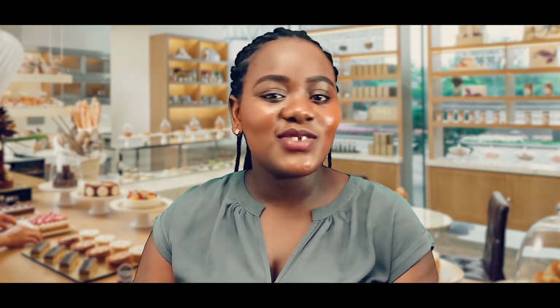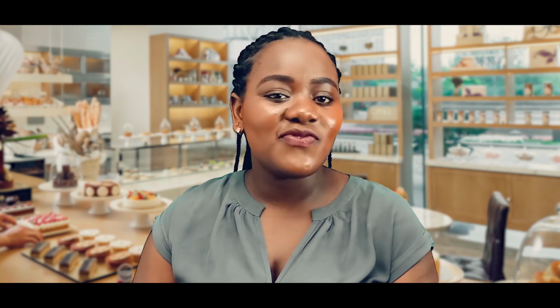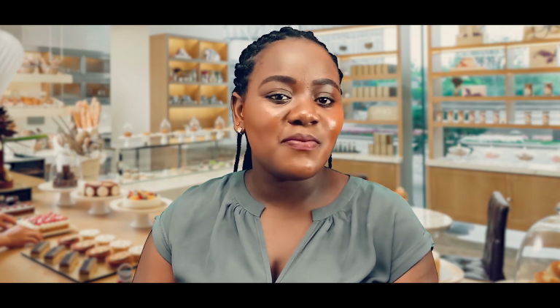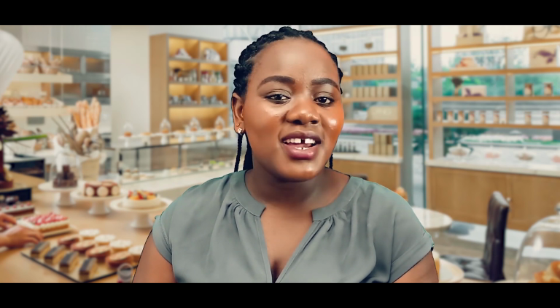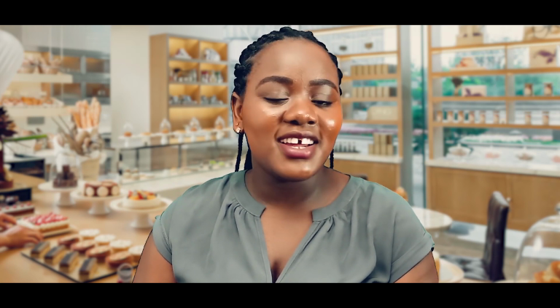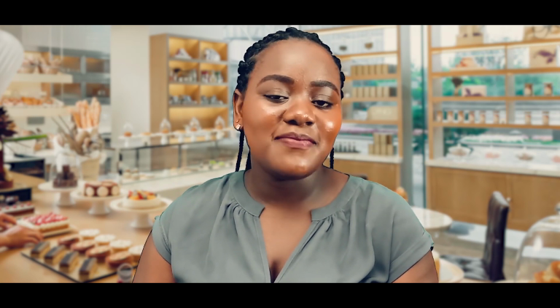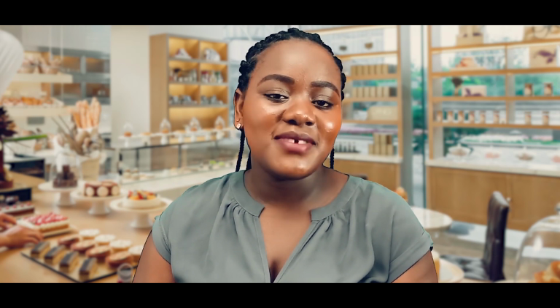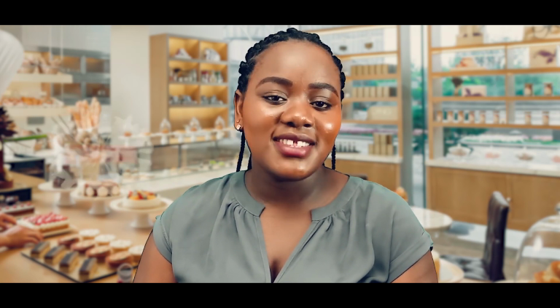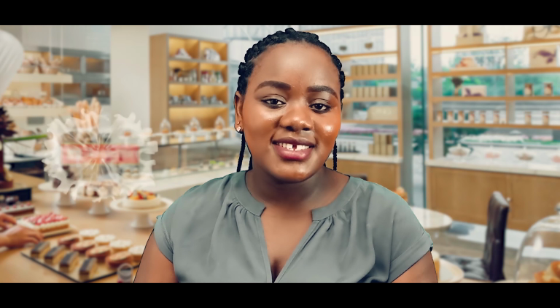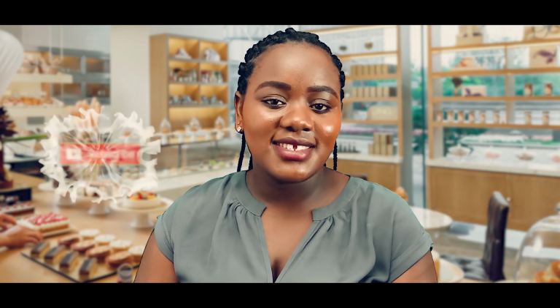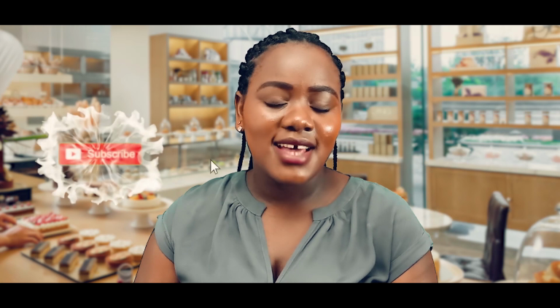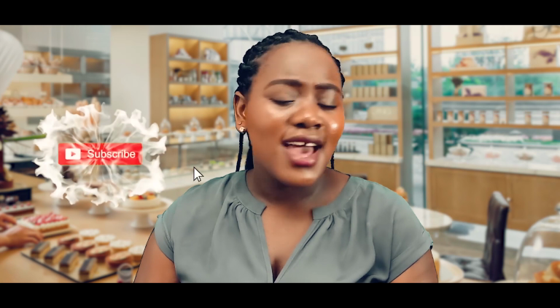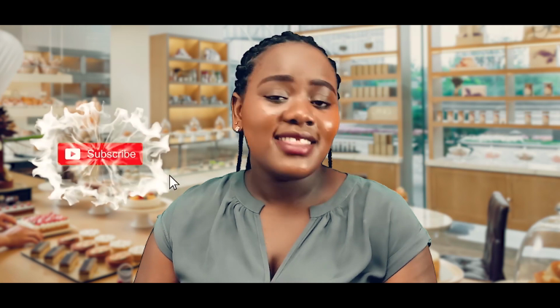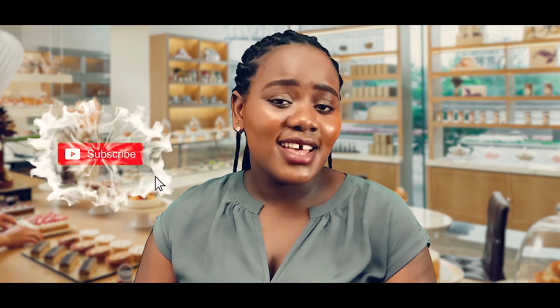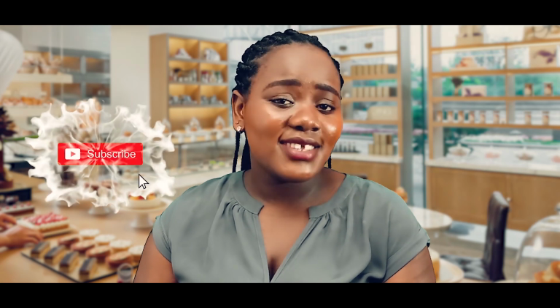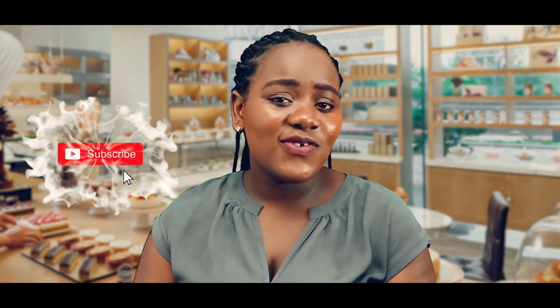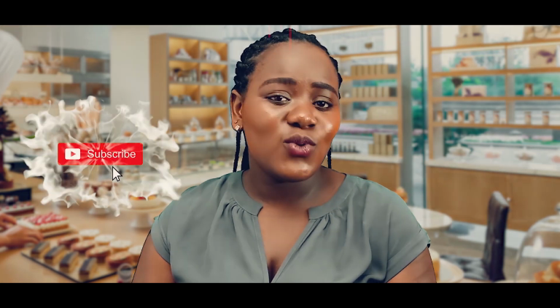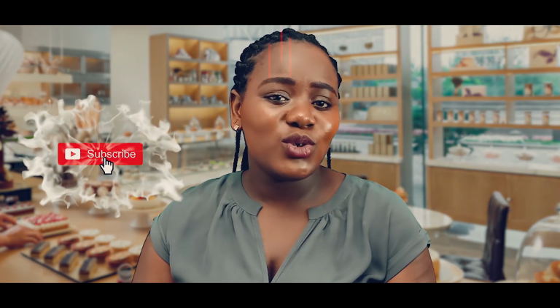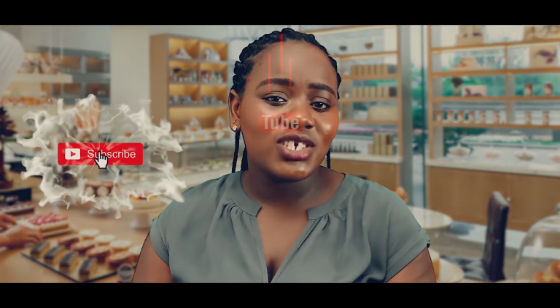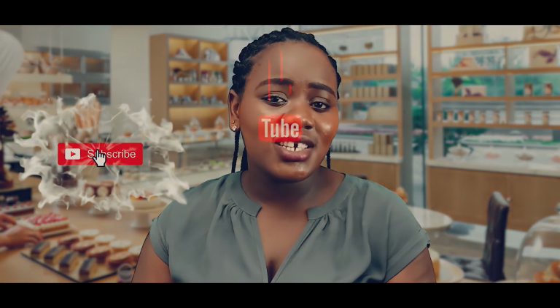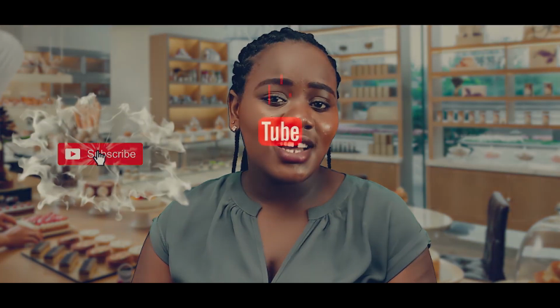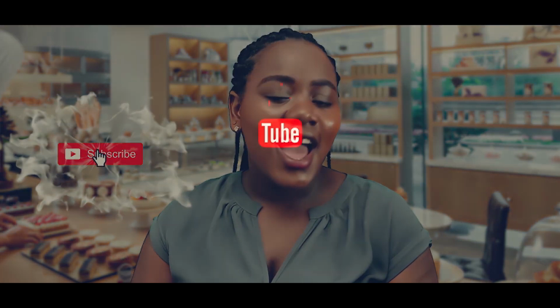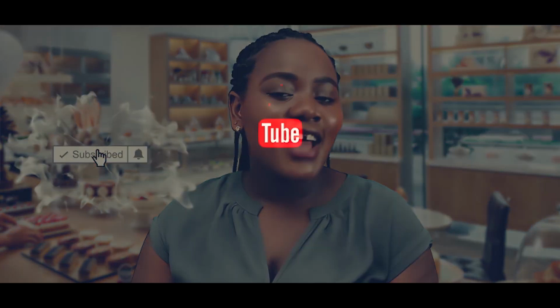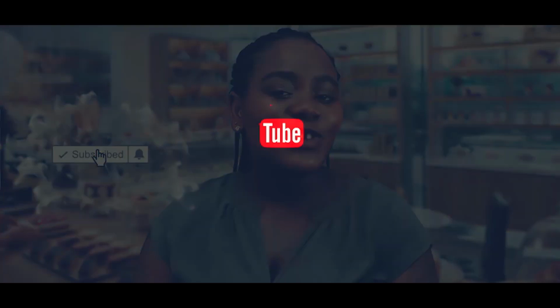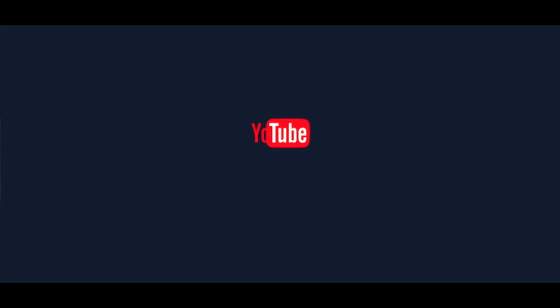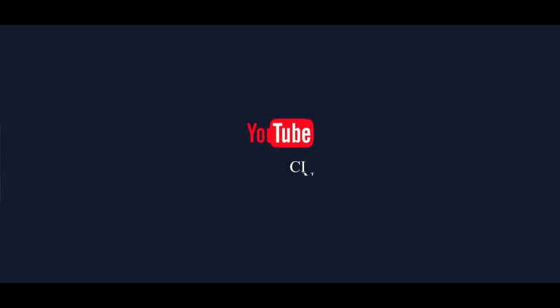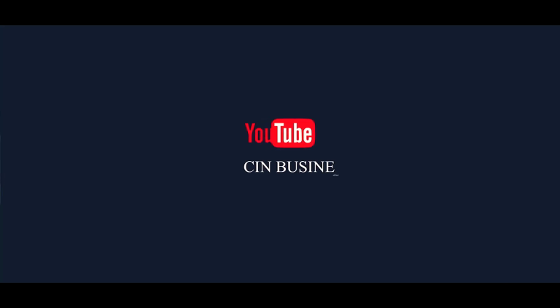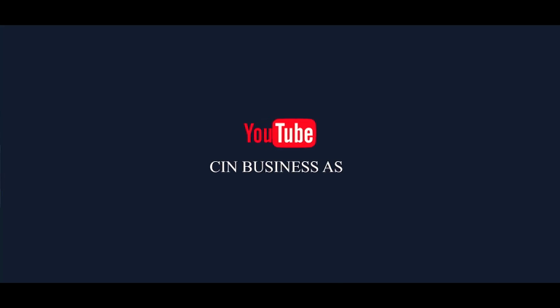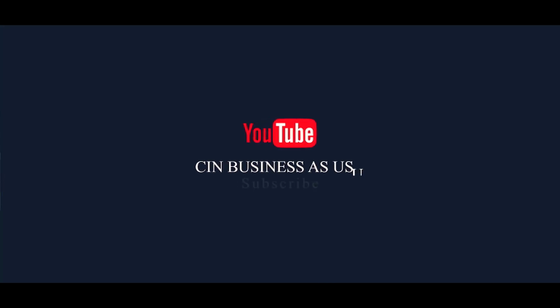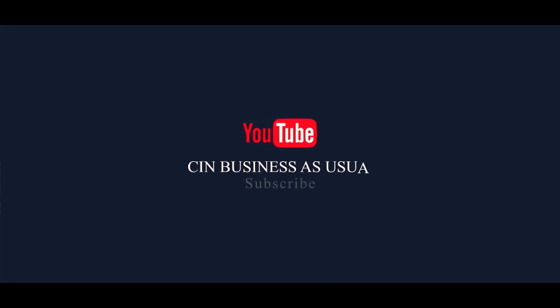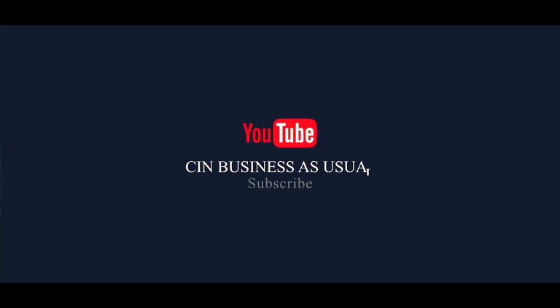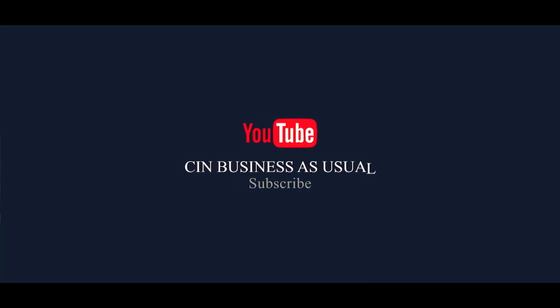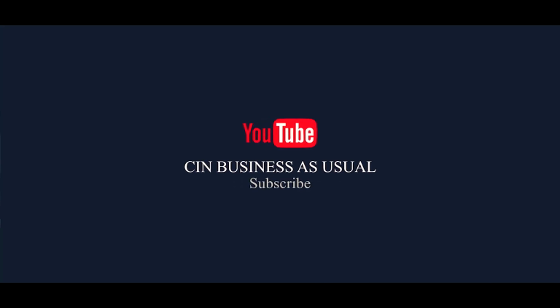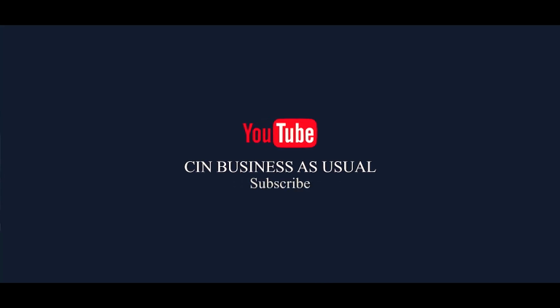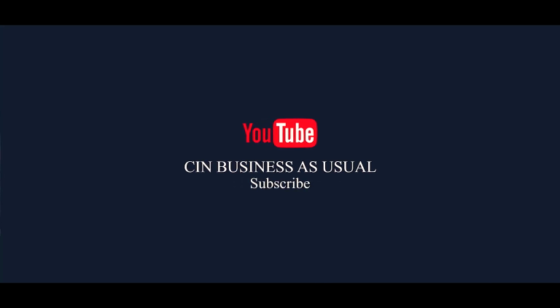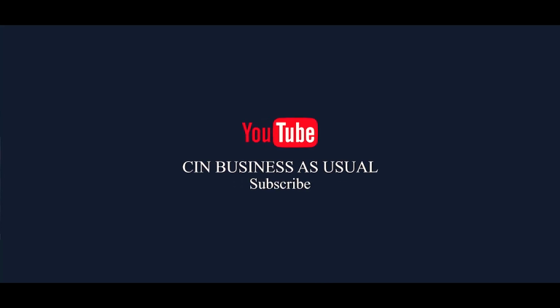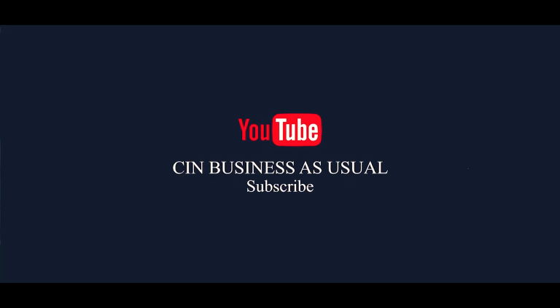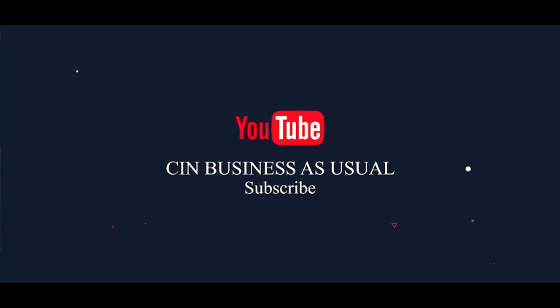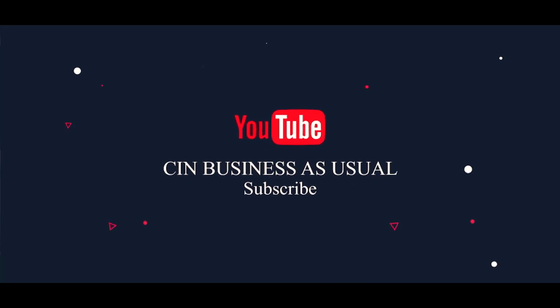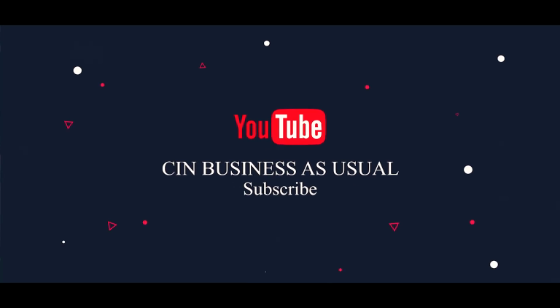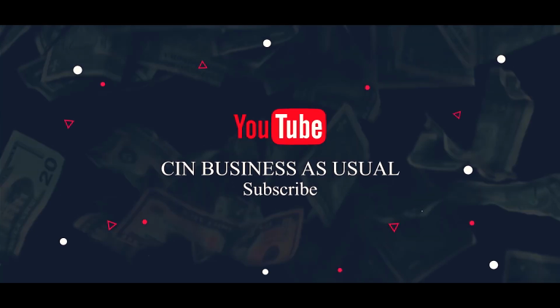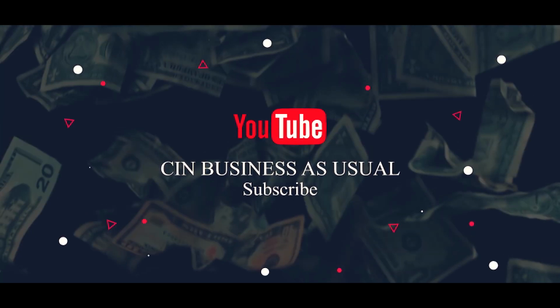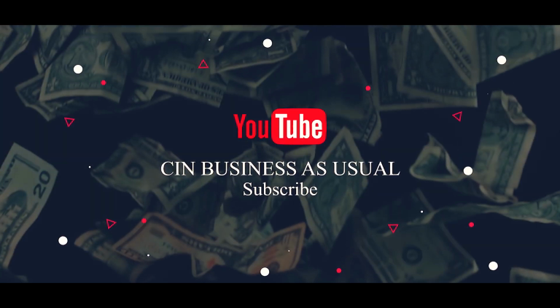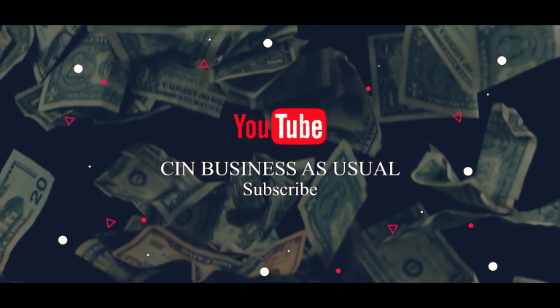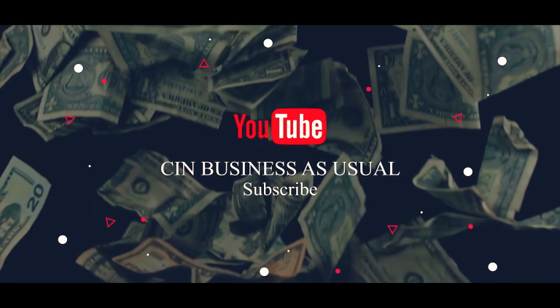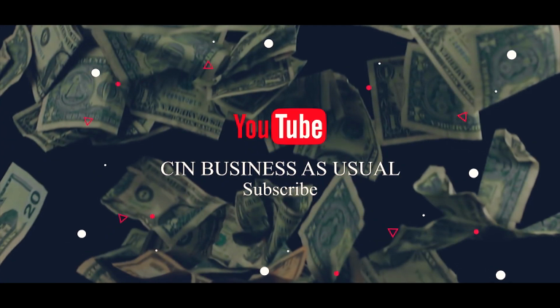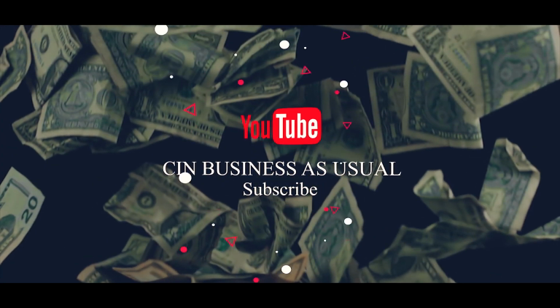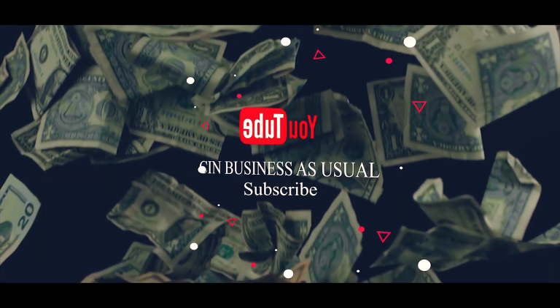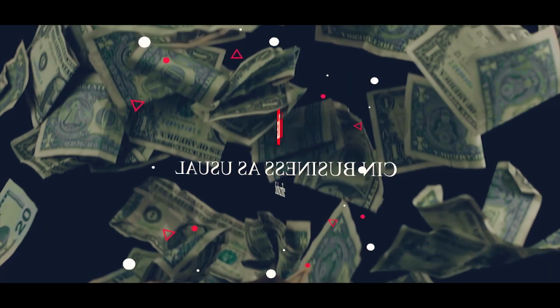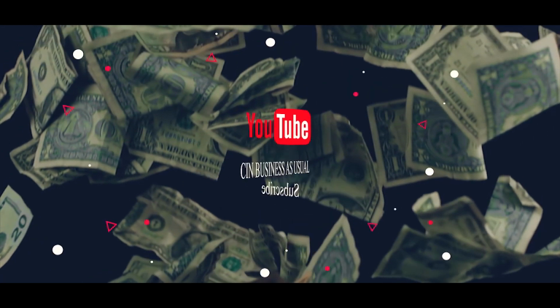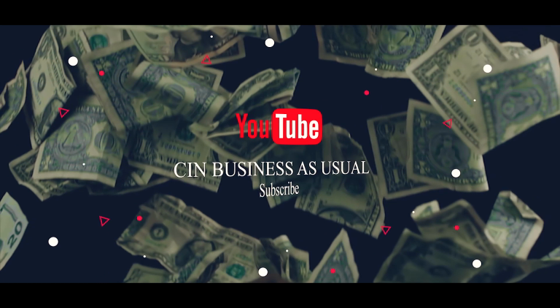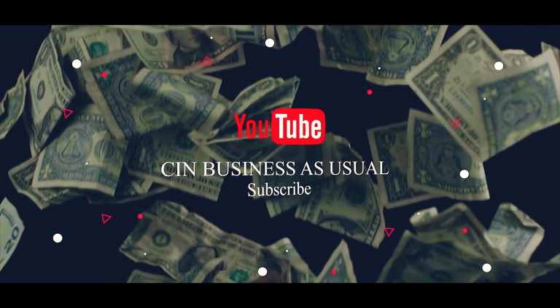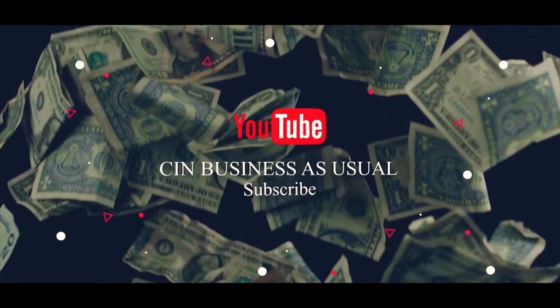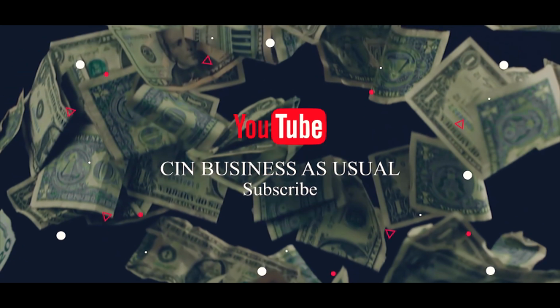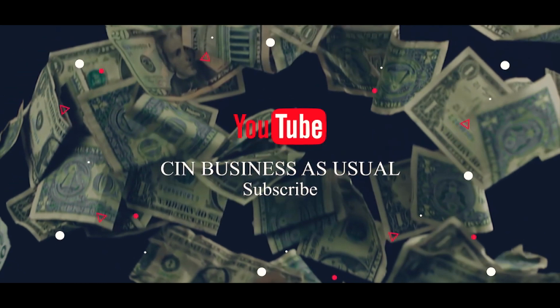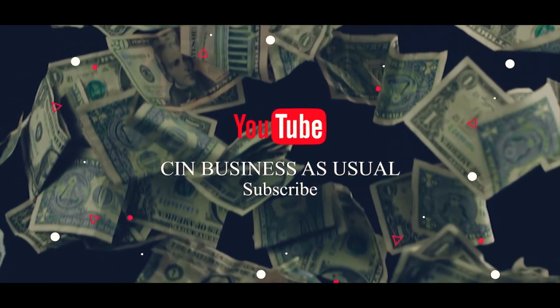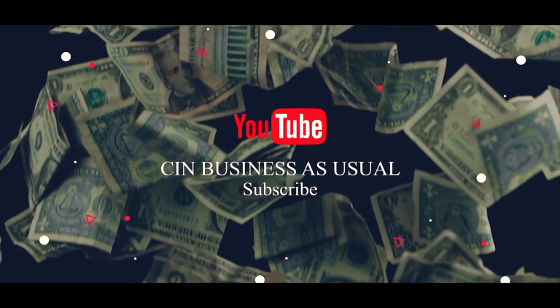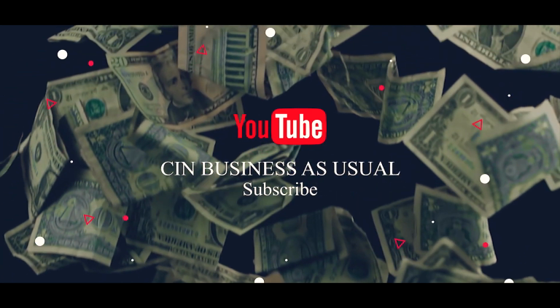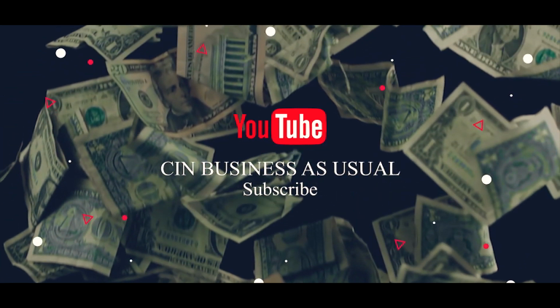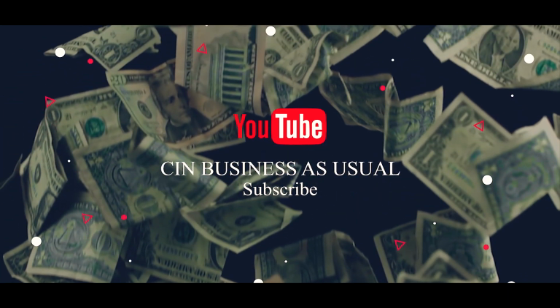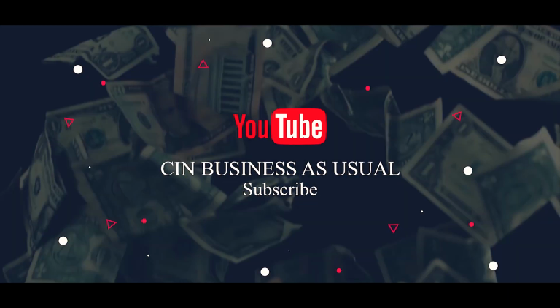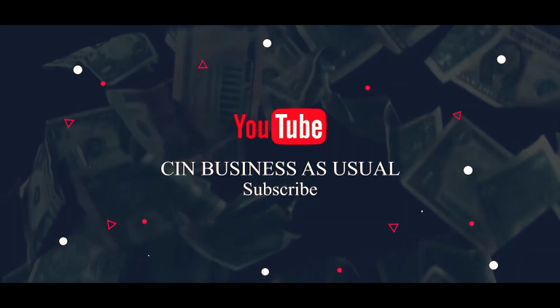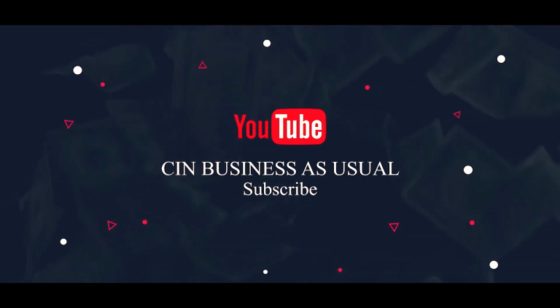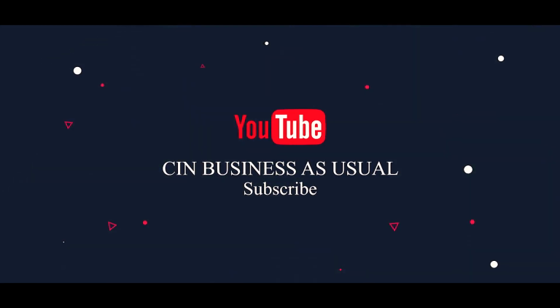Thanks for watching and don't forget to subscribe to my channel. Blessings!